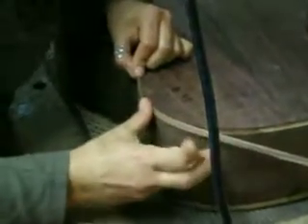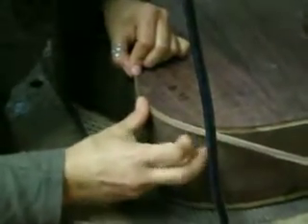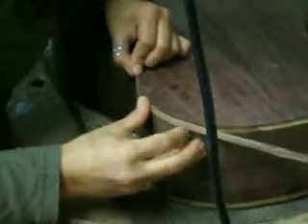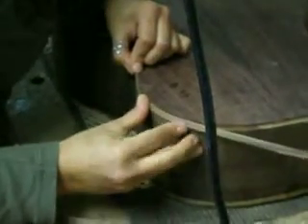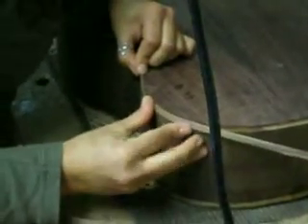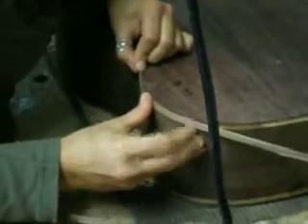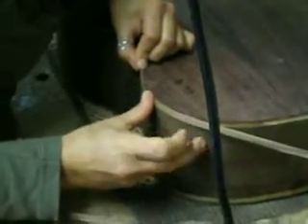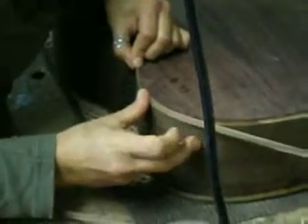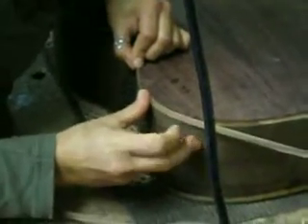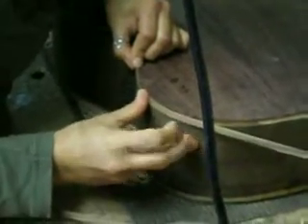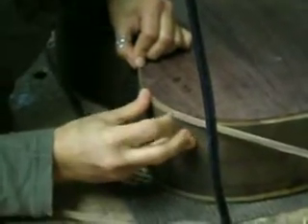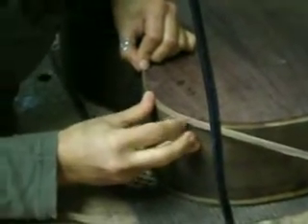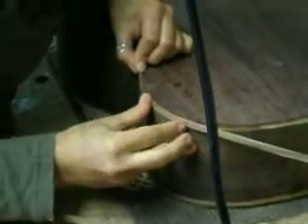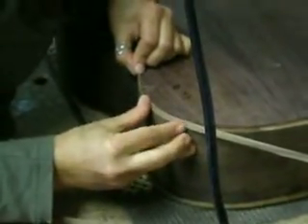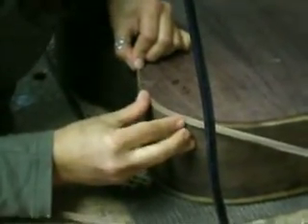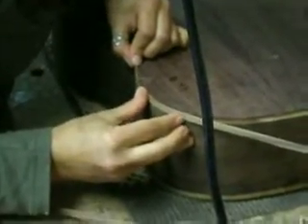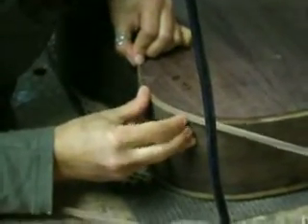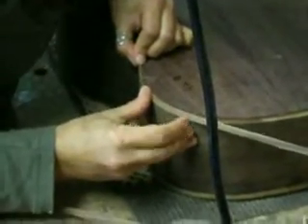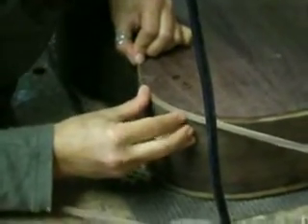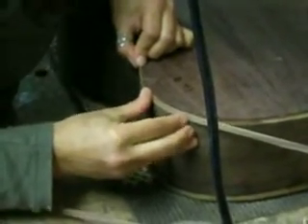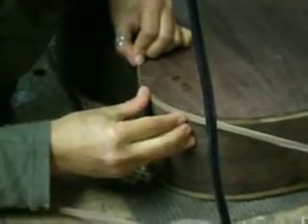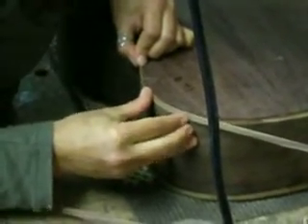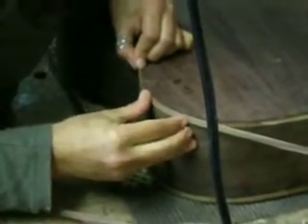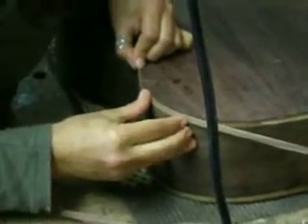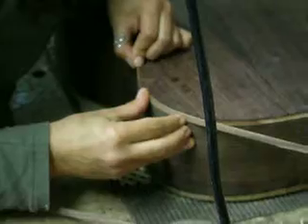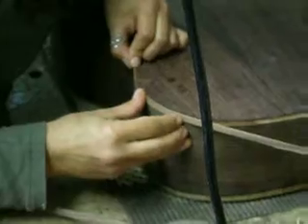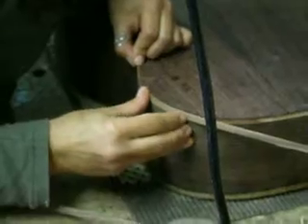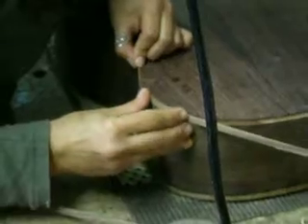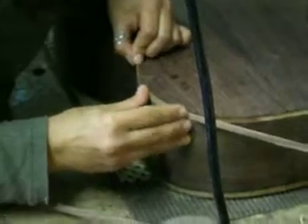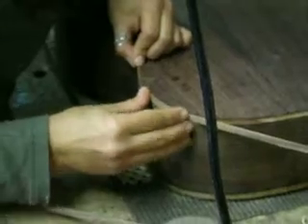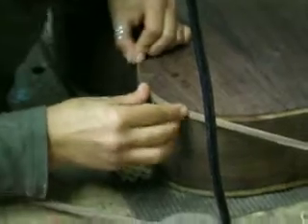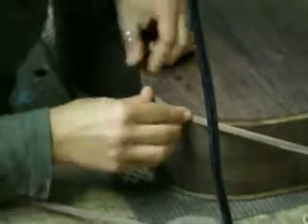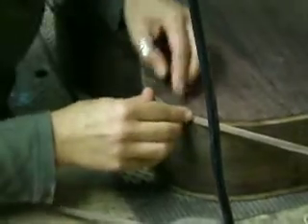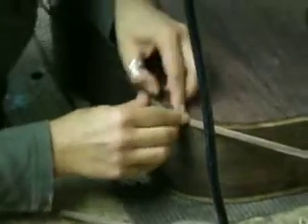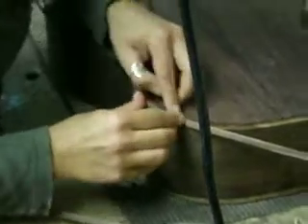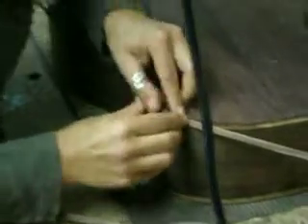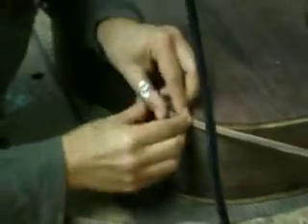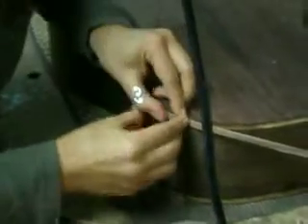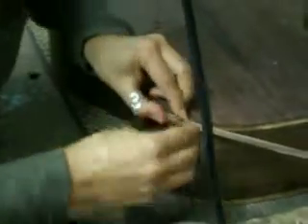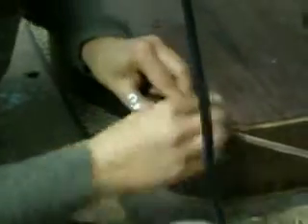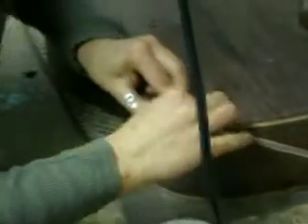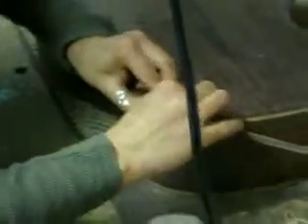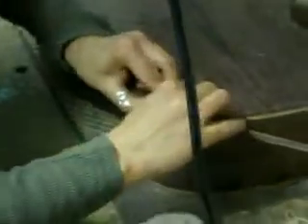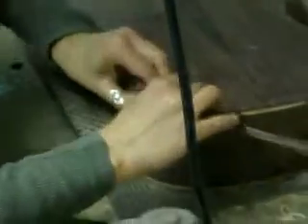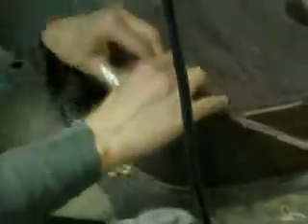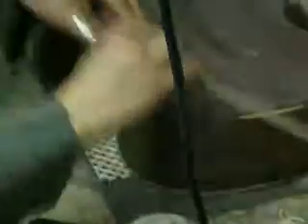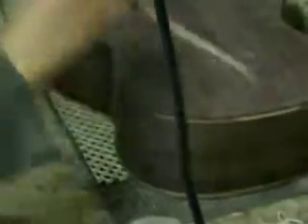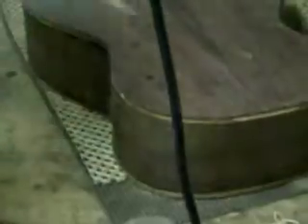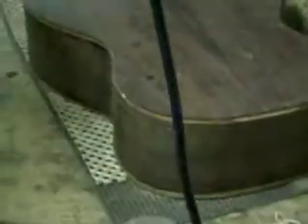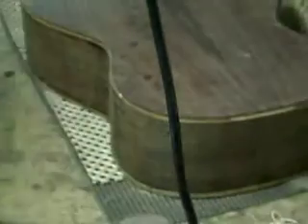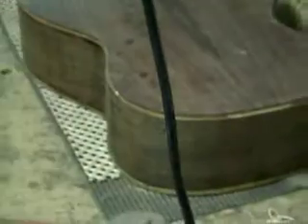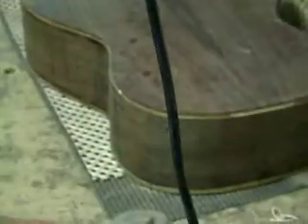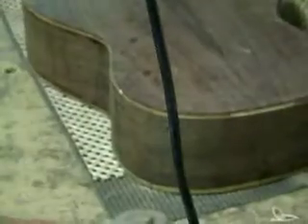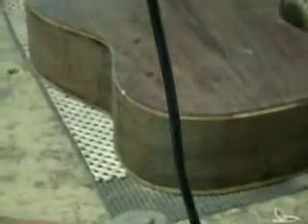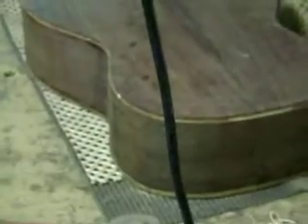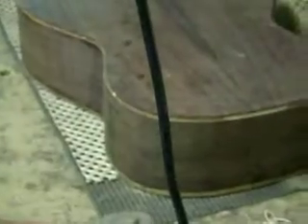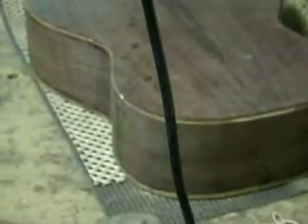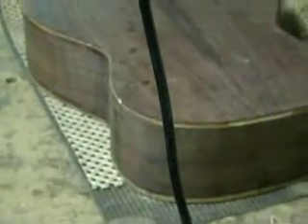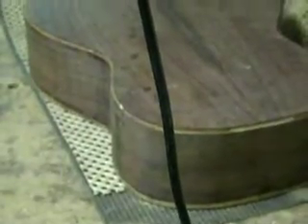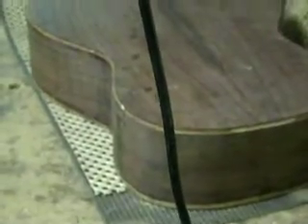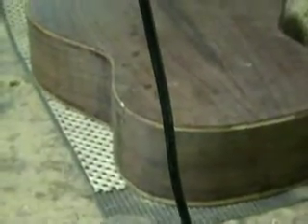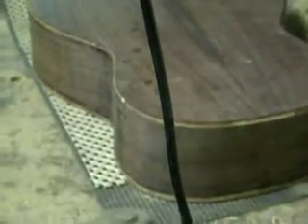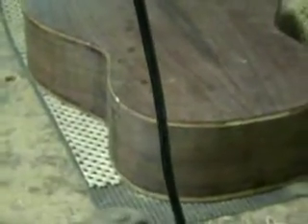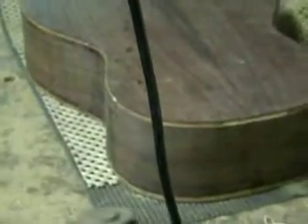We're using Indonesian rosewood for the binding because it's a lighter colour than the Indian of the back and sides.